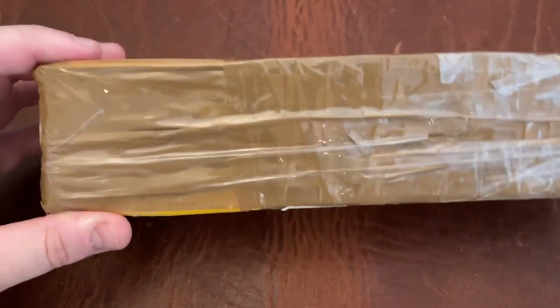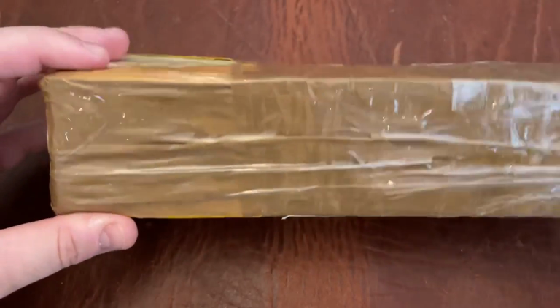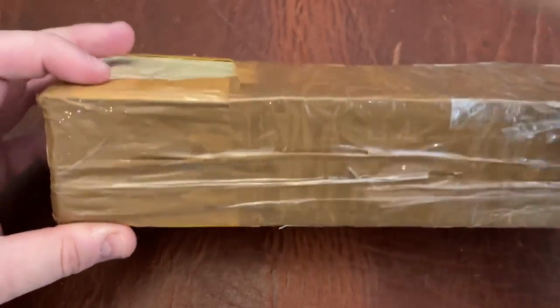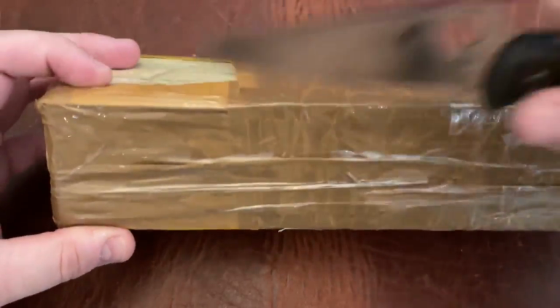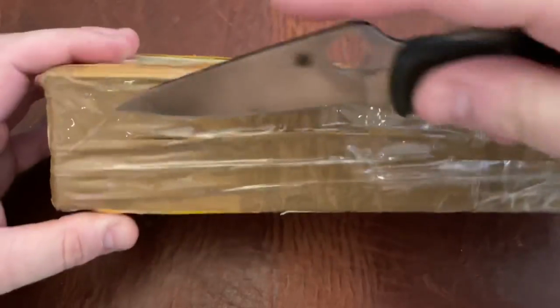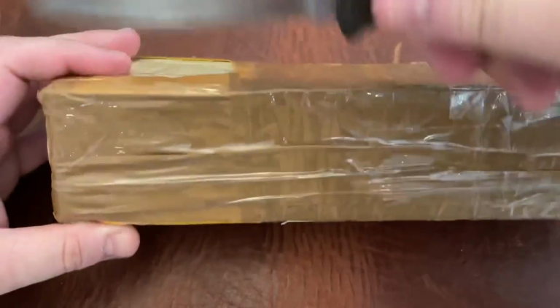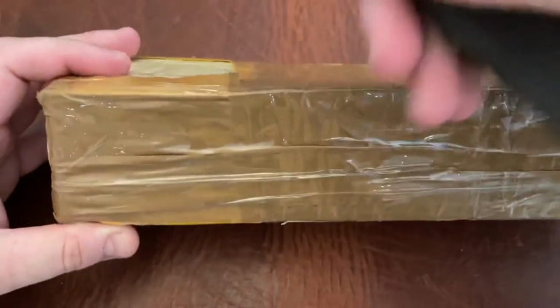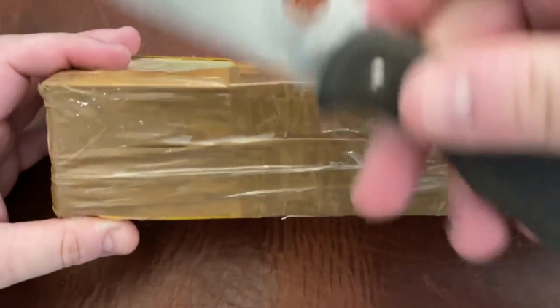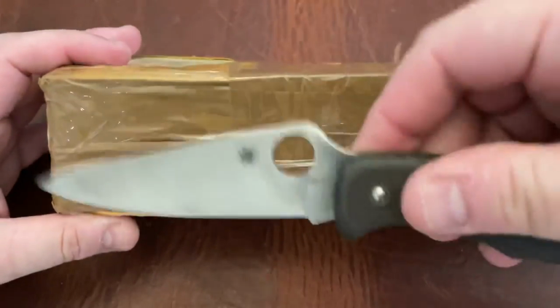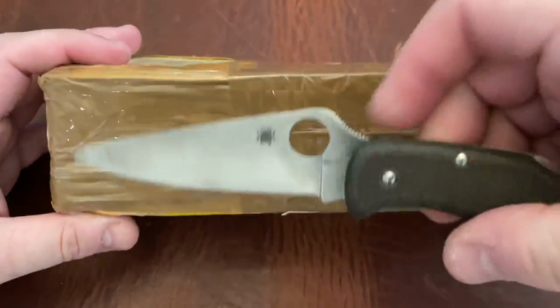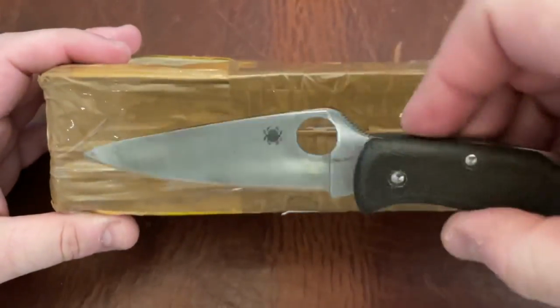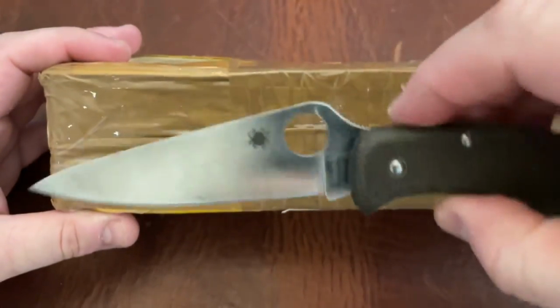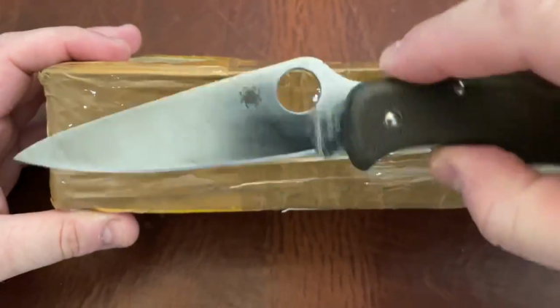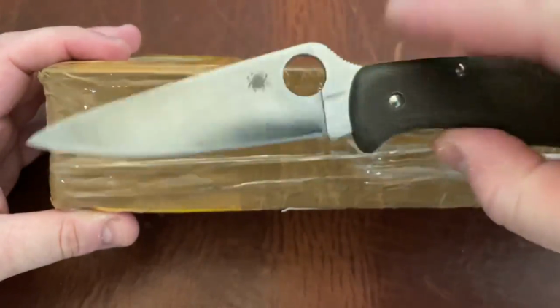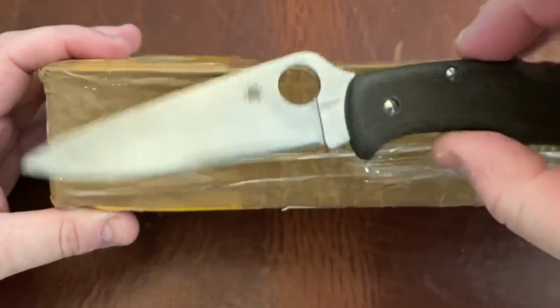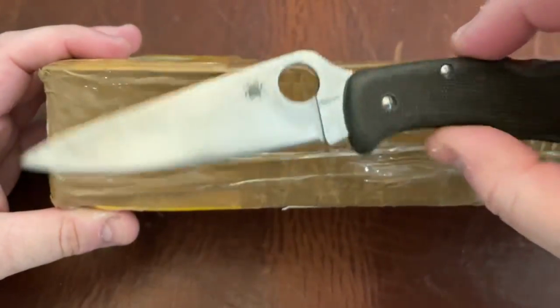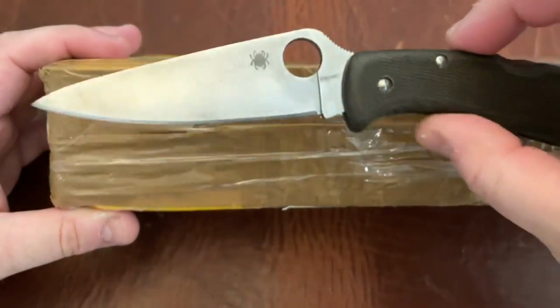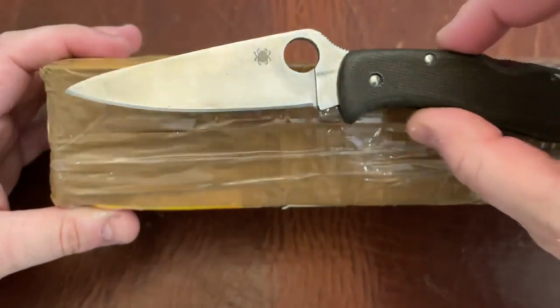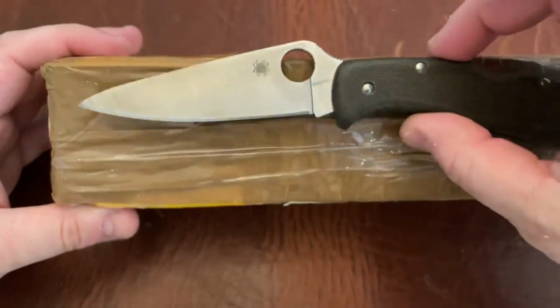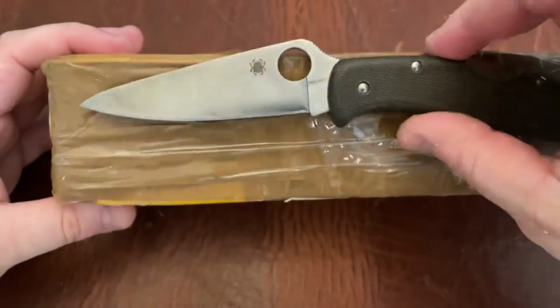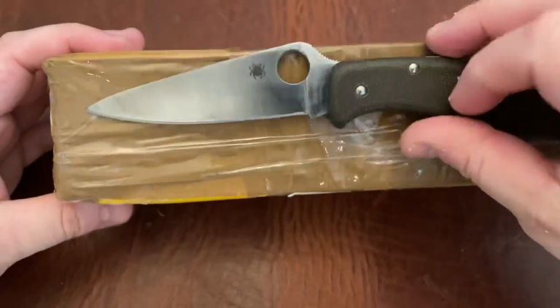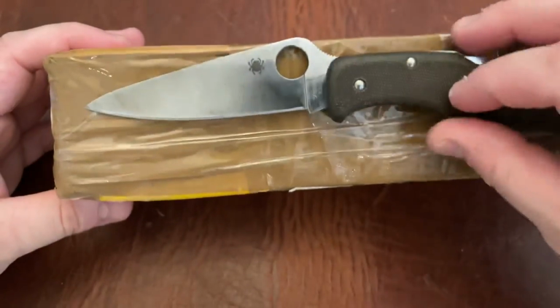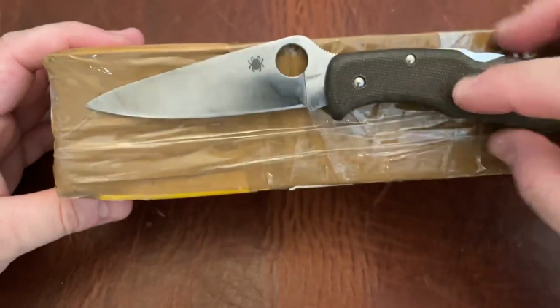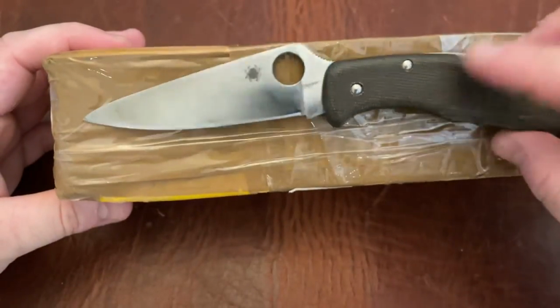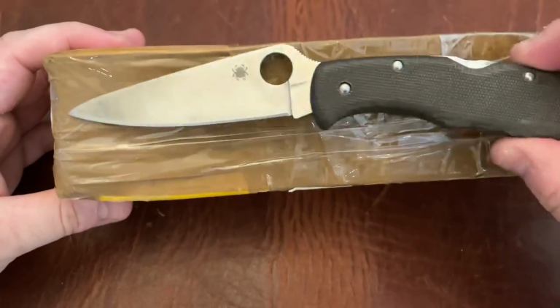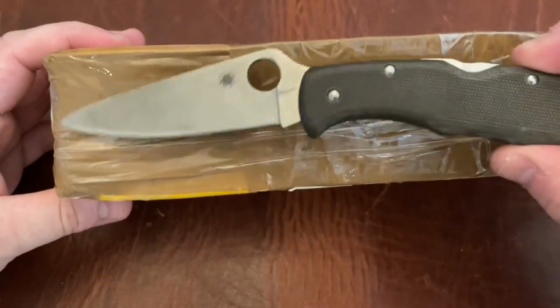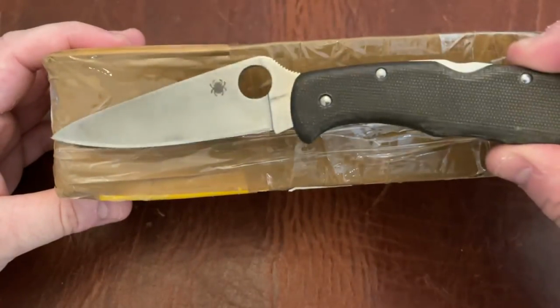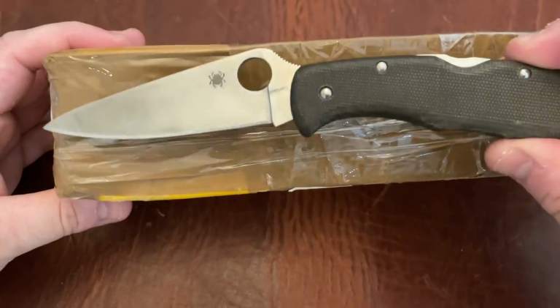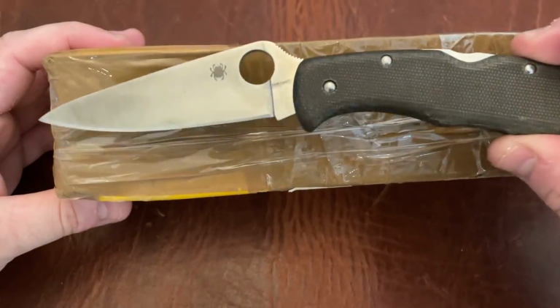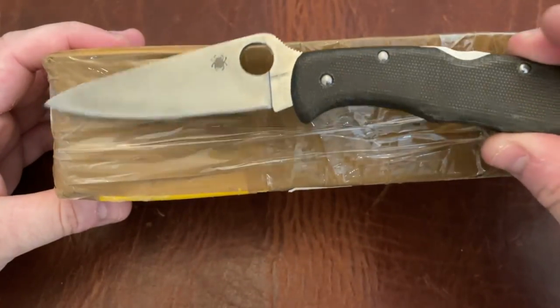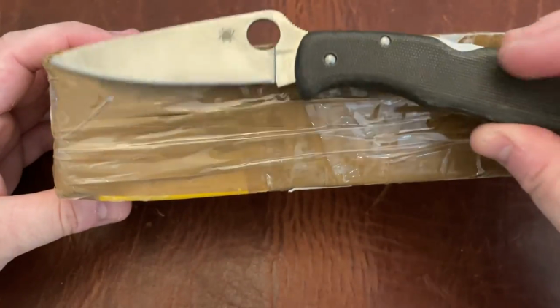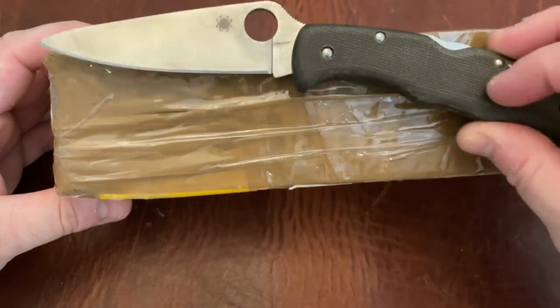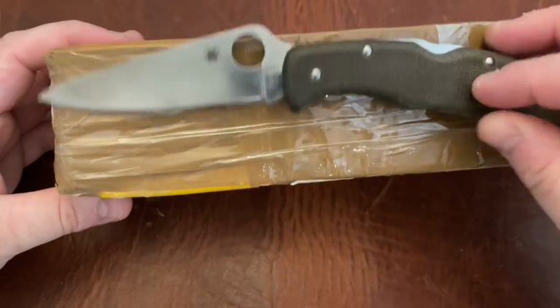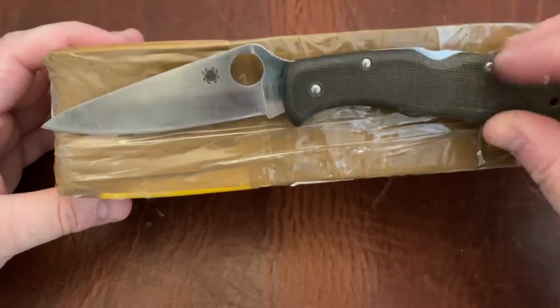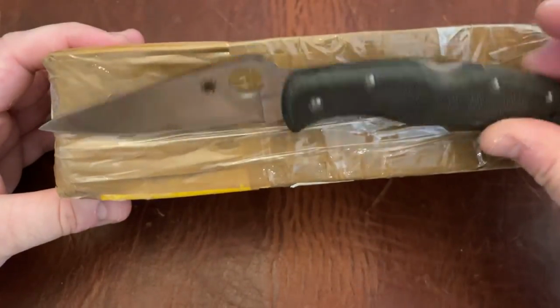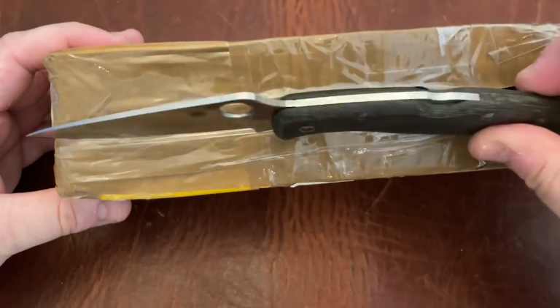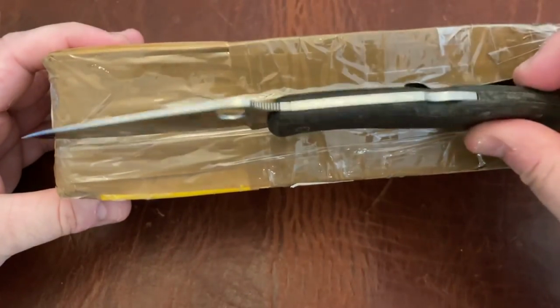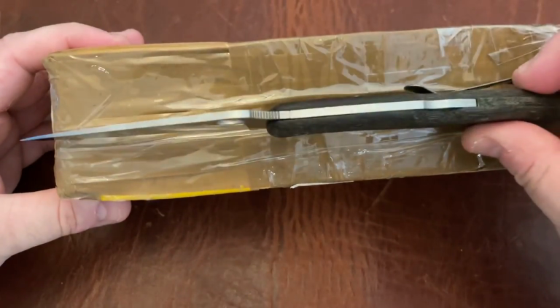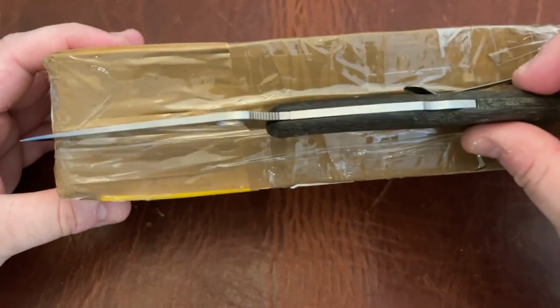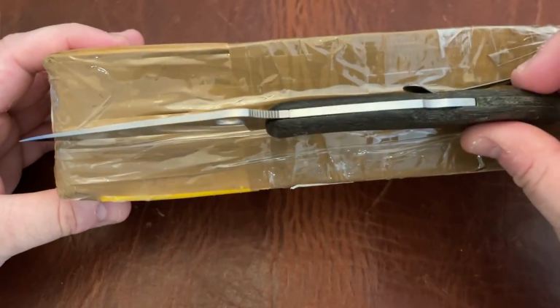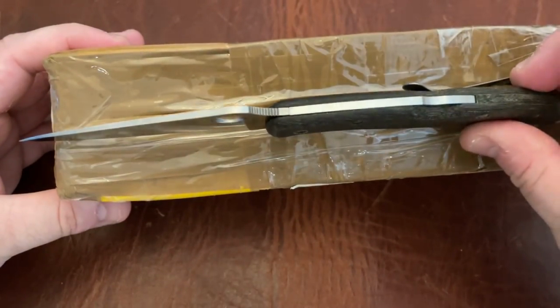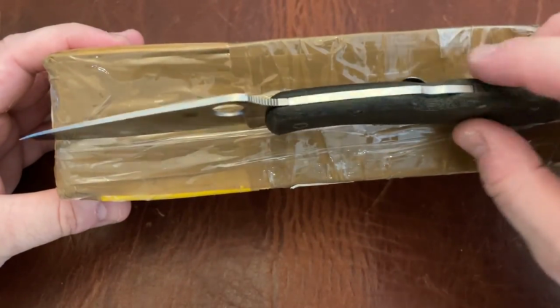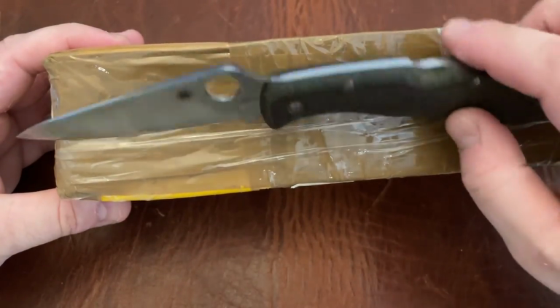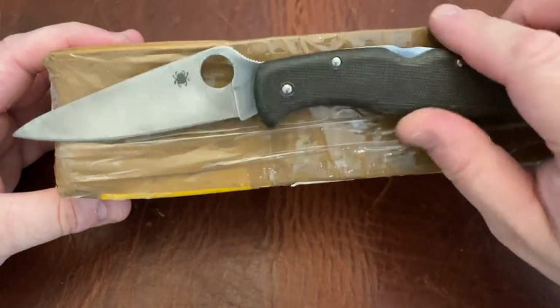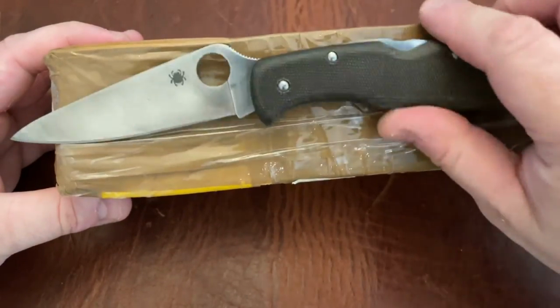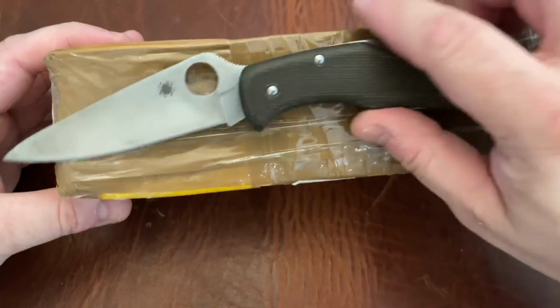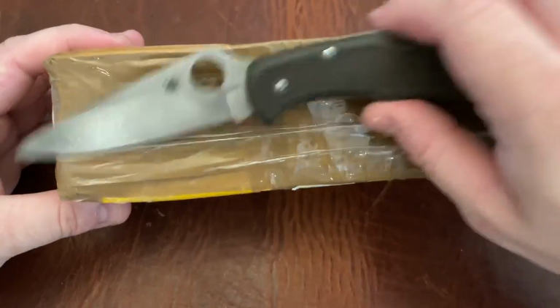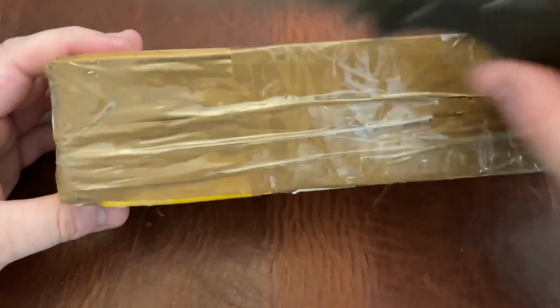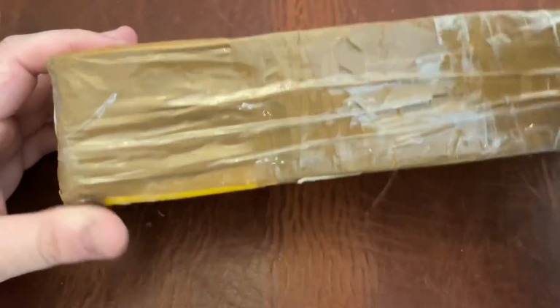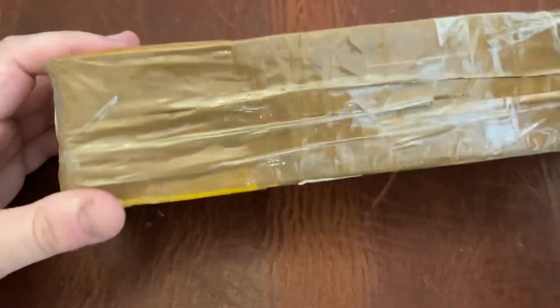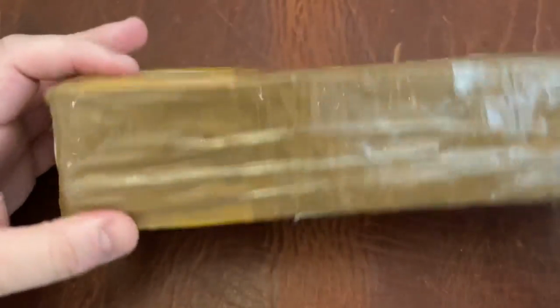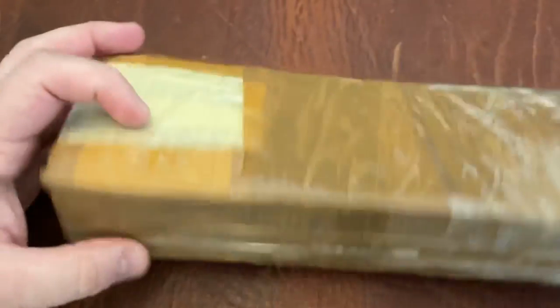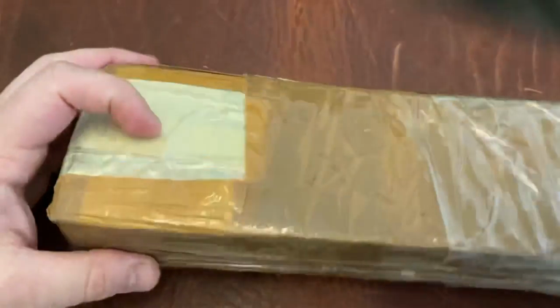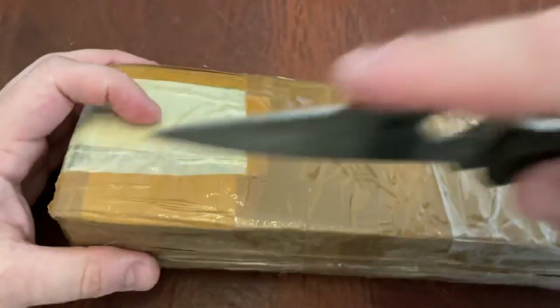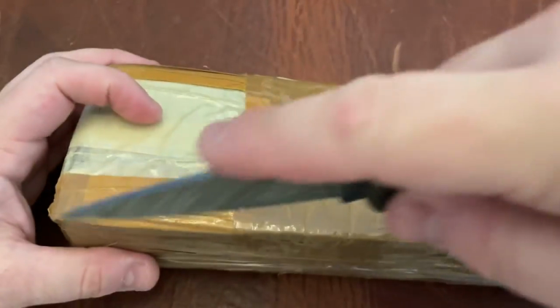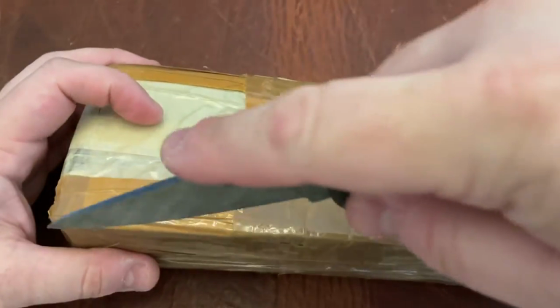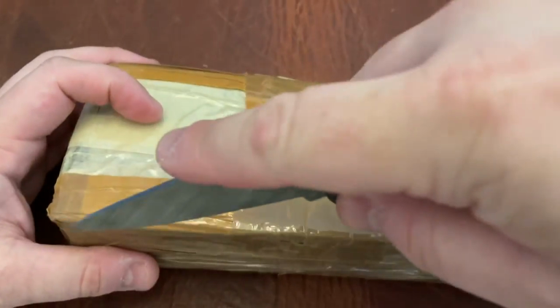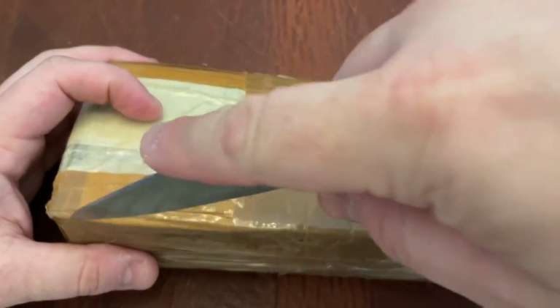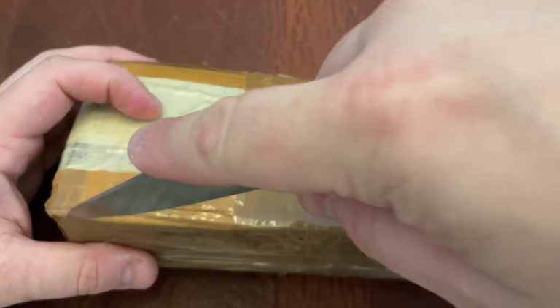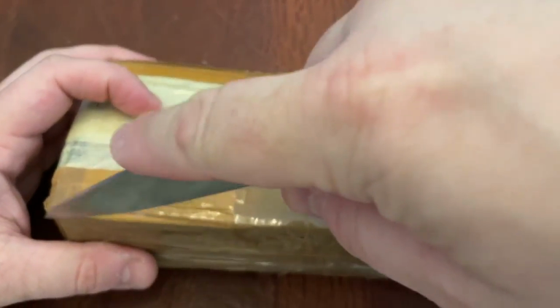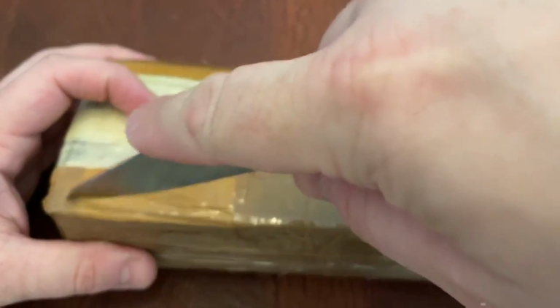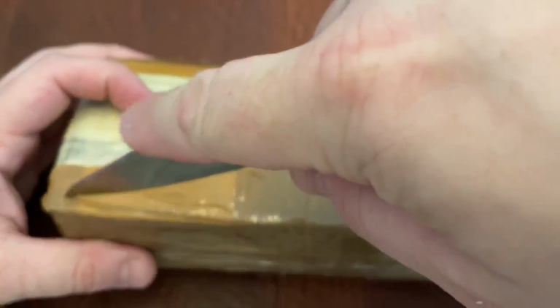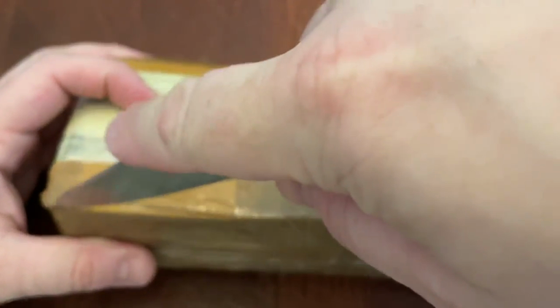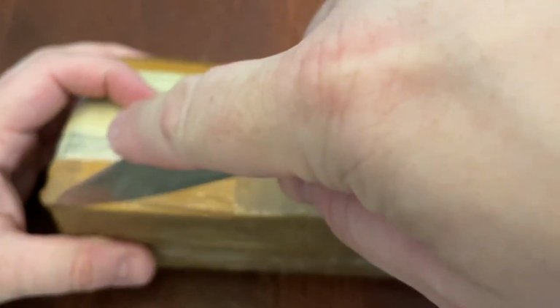This is a K390 Endura by the way with micarta scales and a micarta backspacer. So let's go ahead and do this.